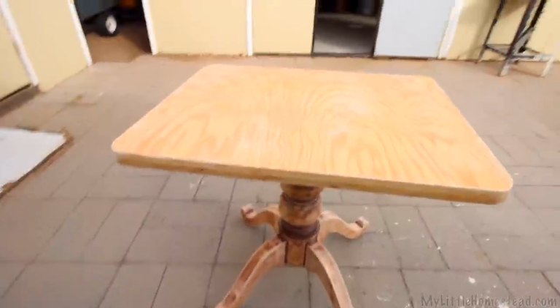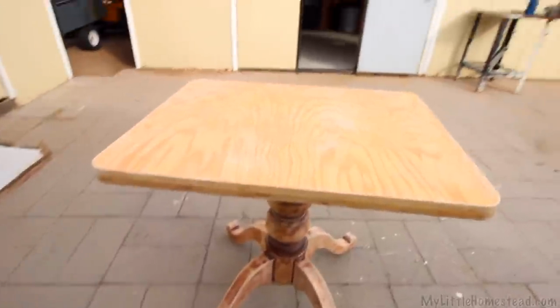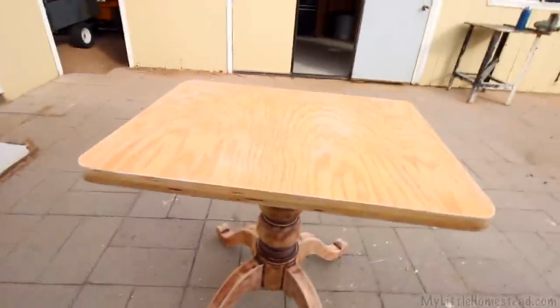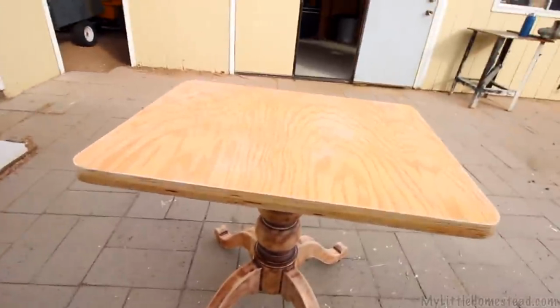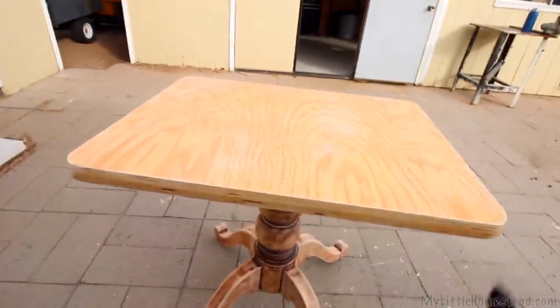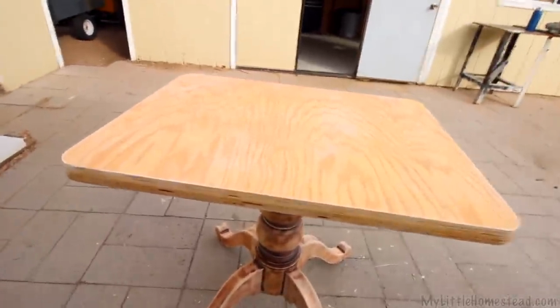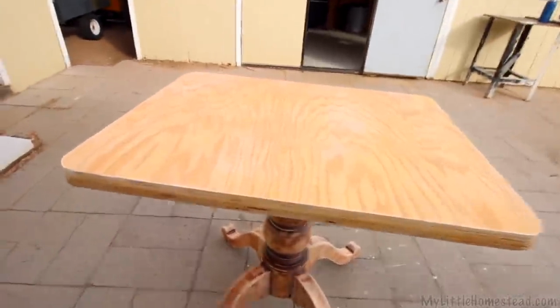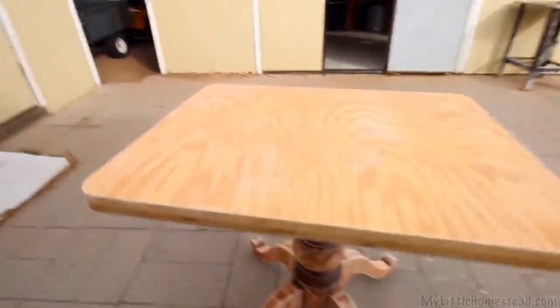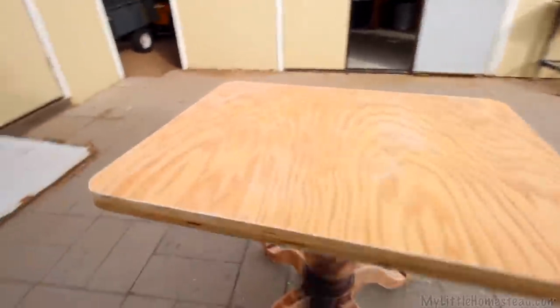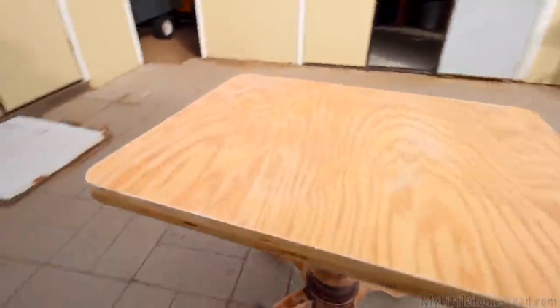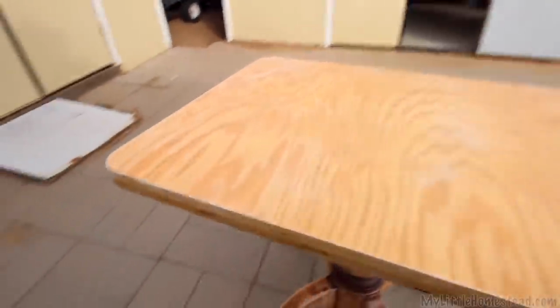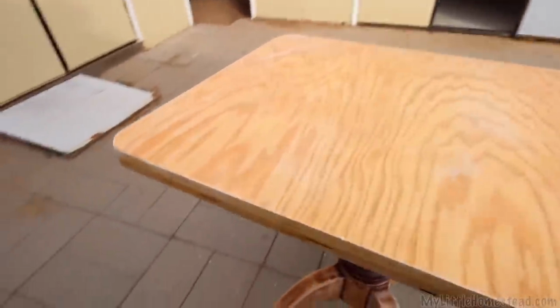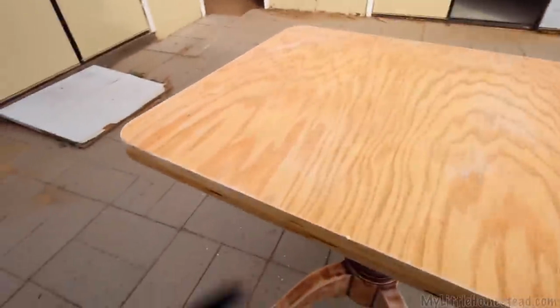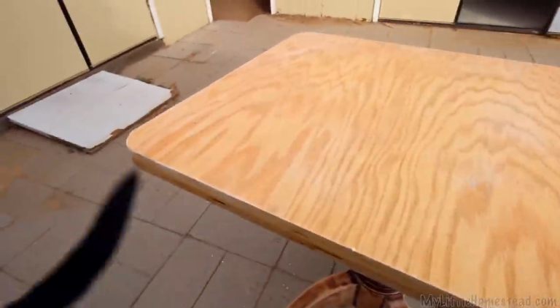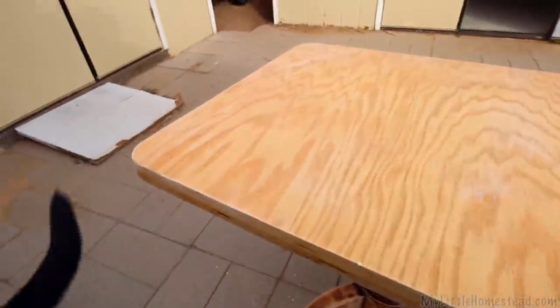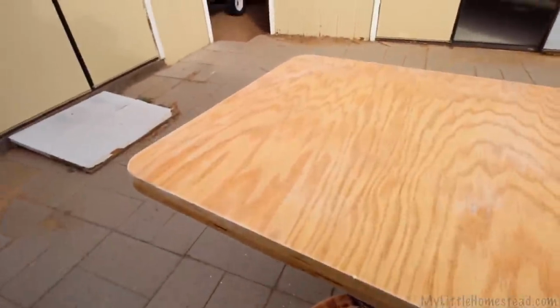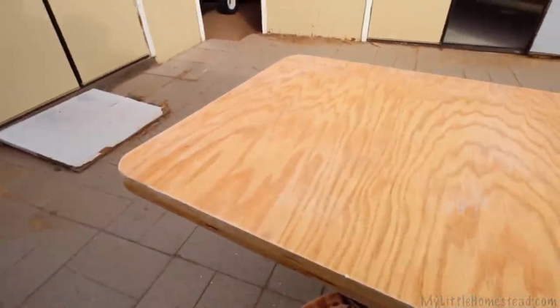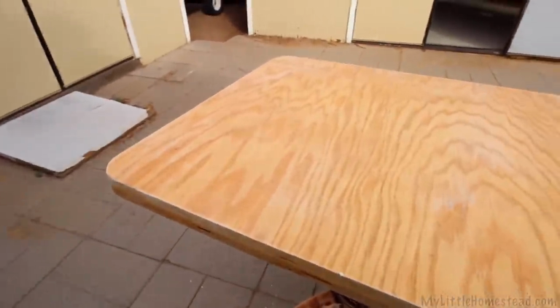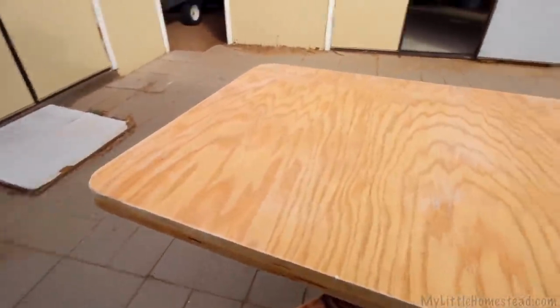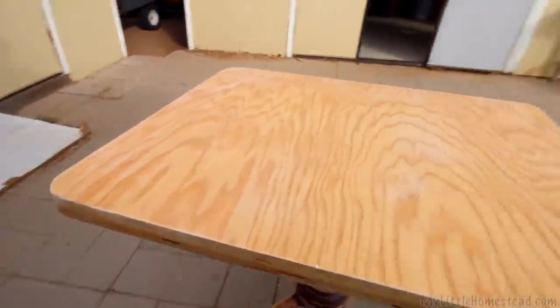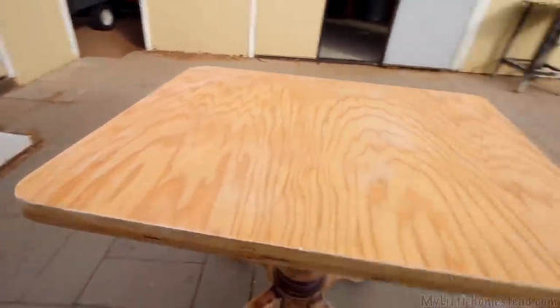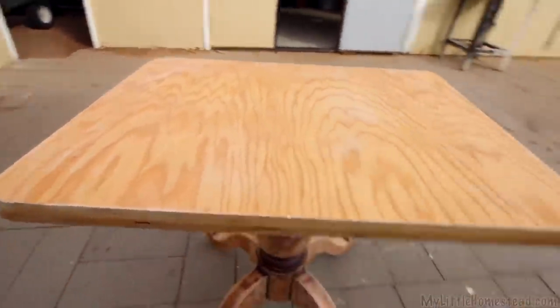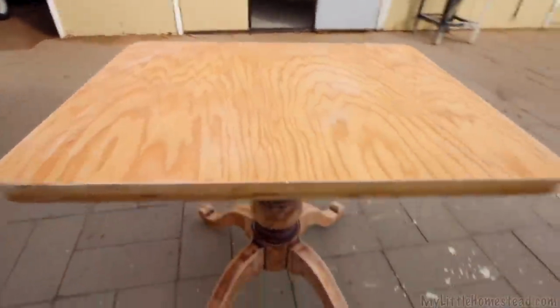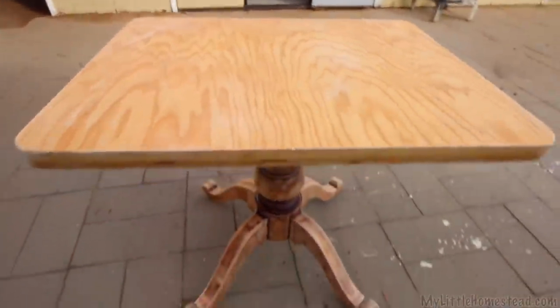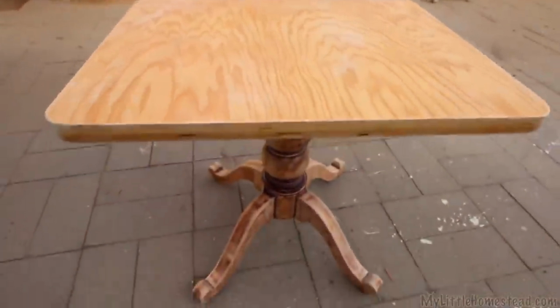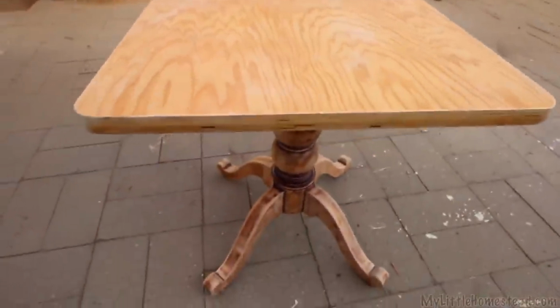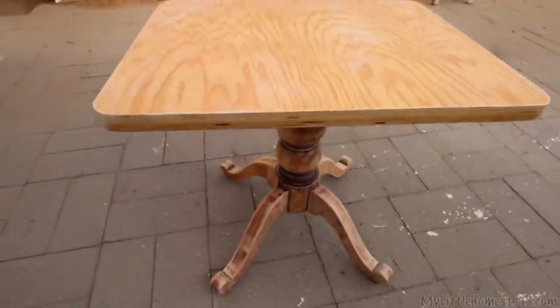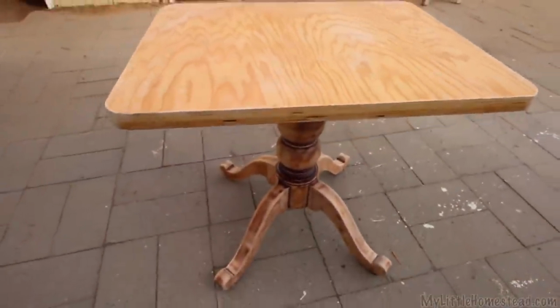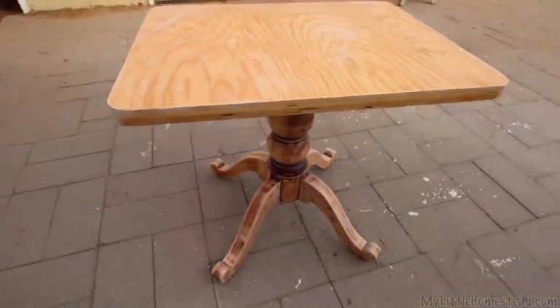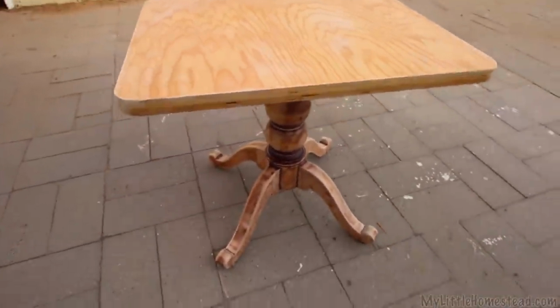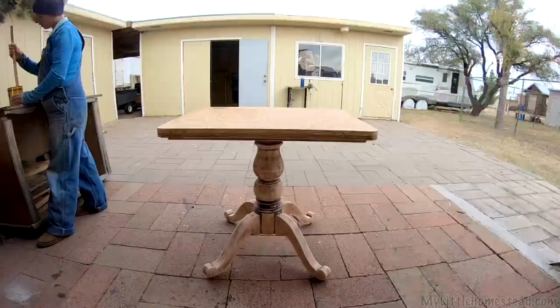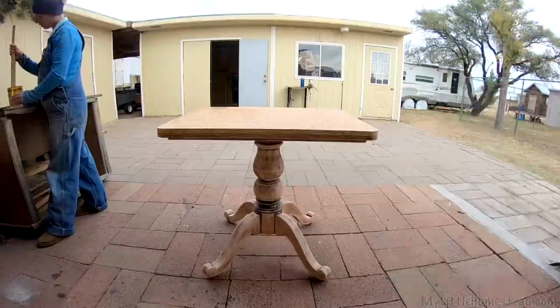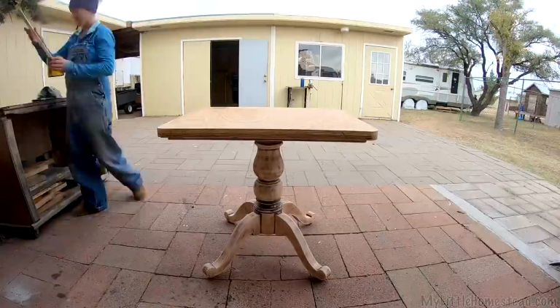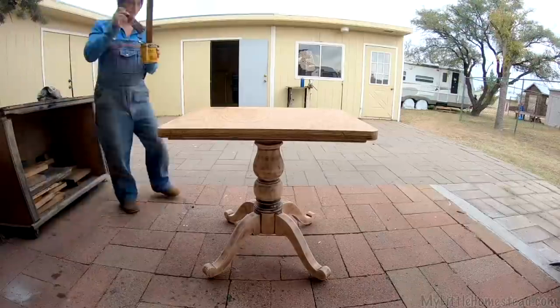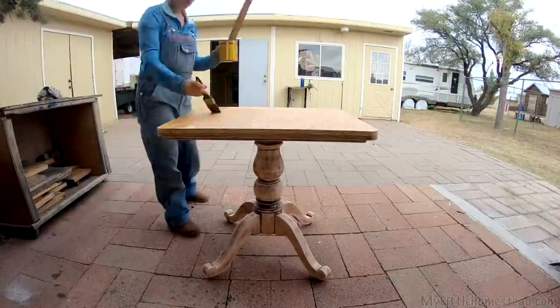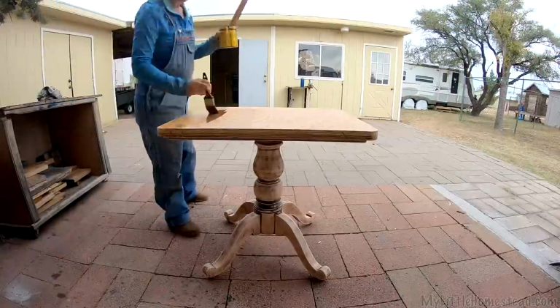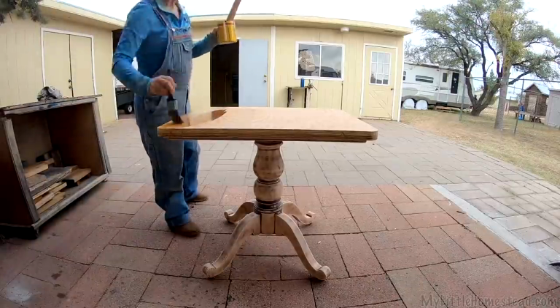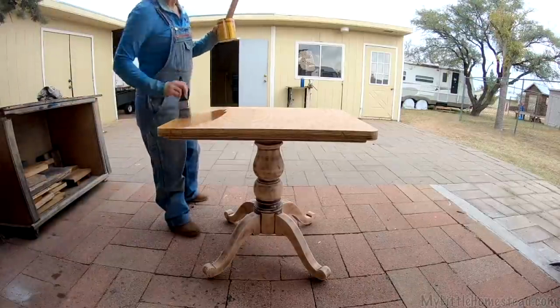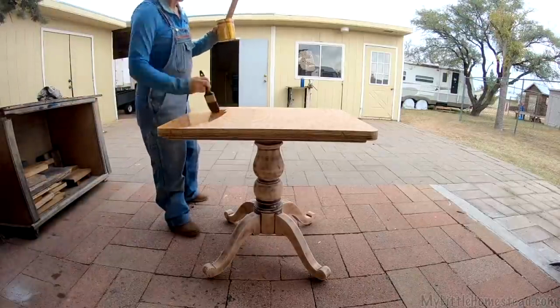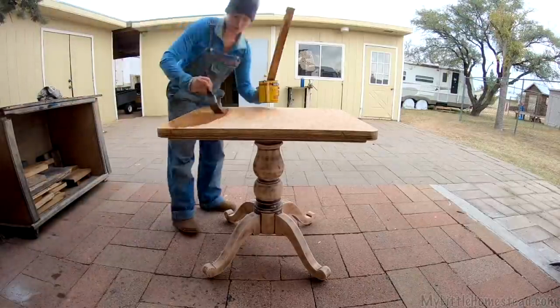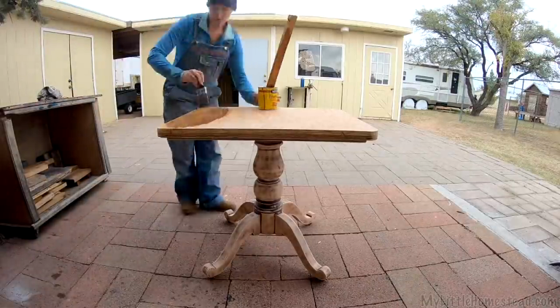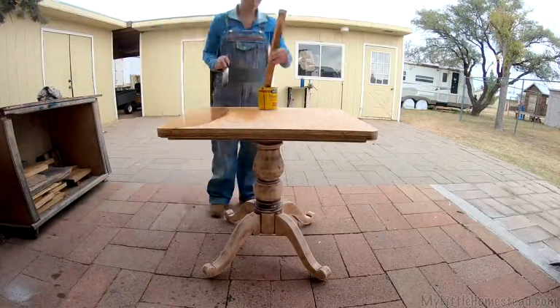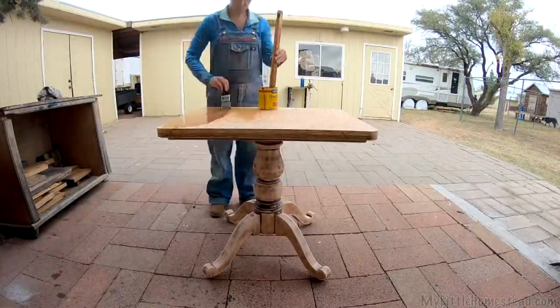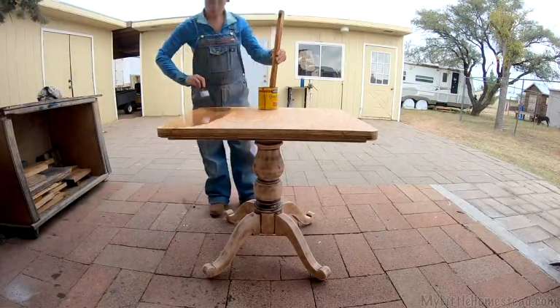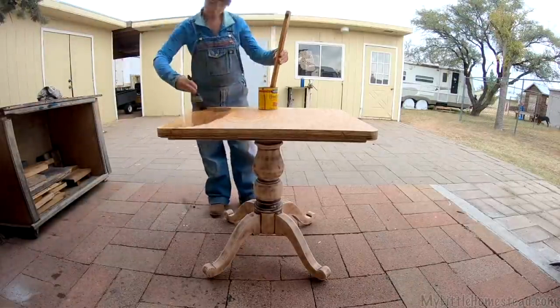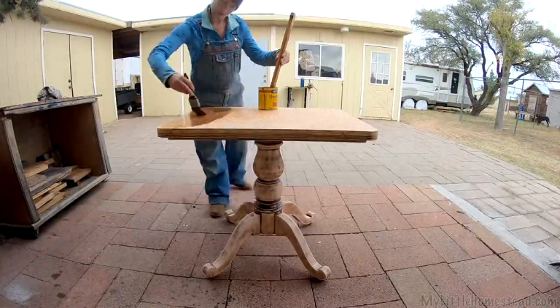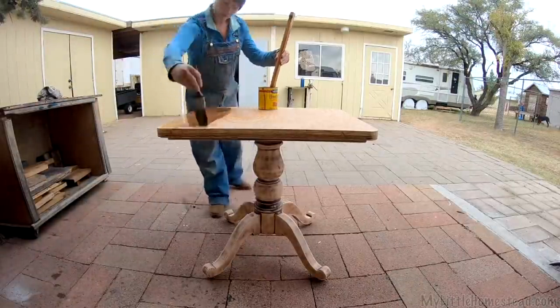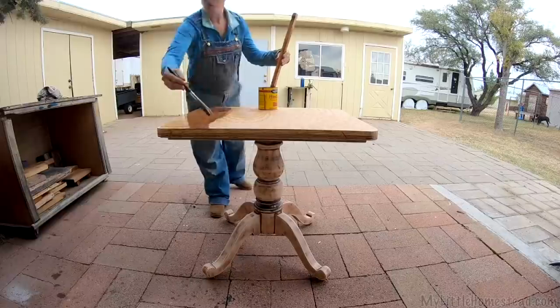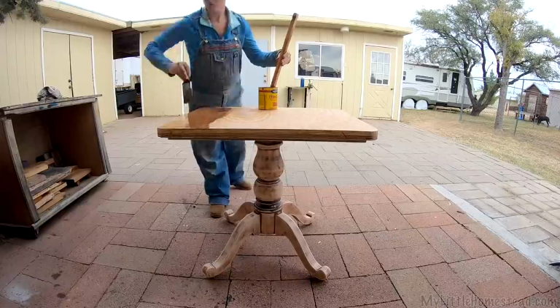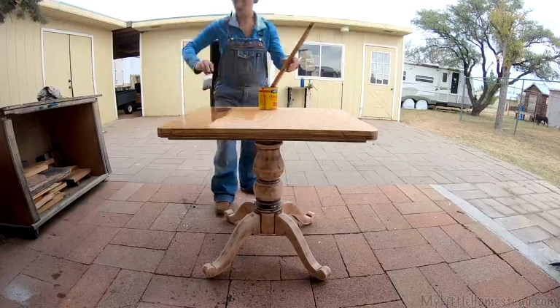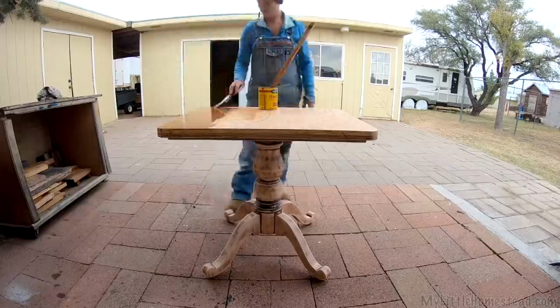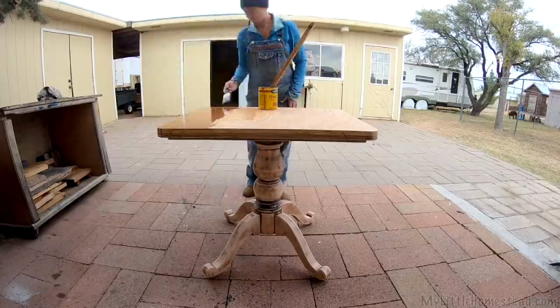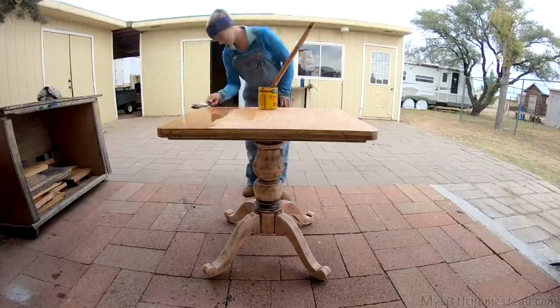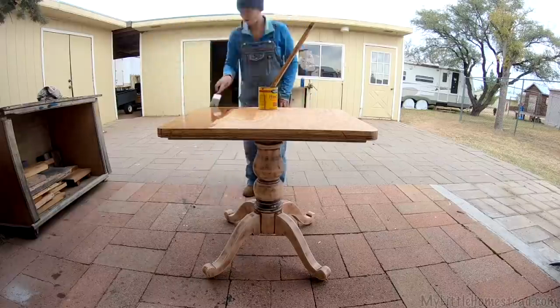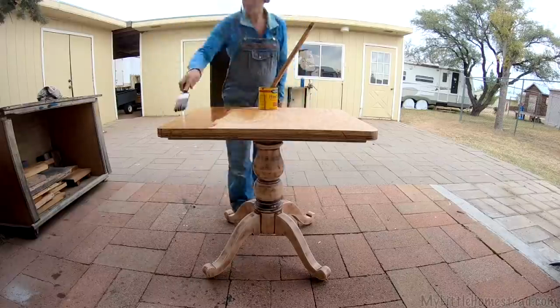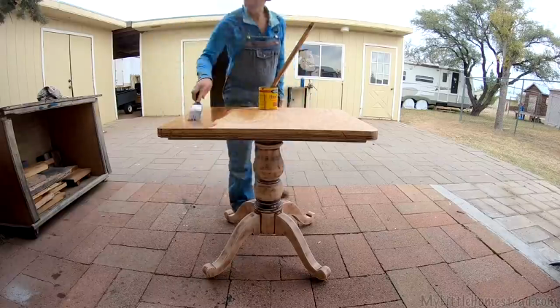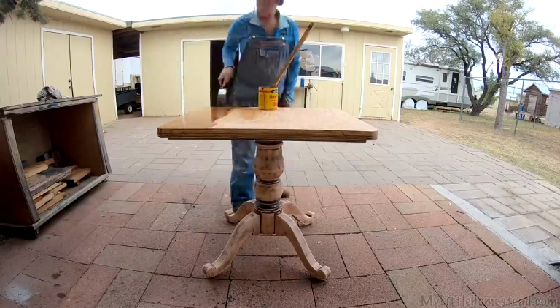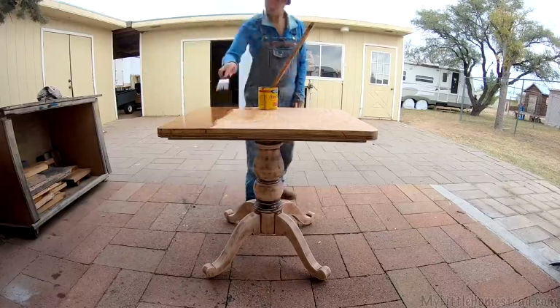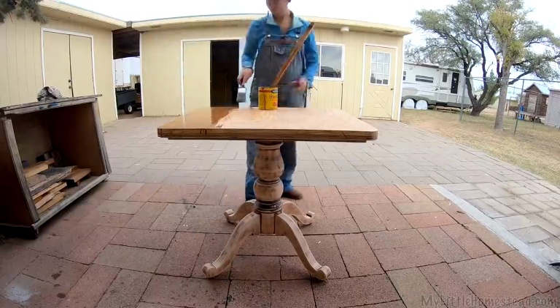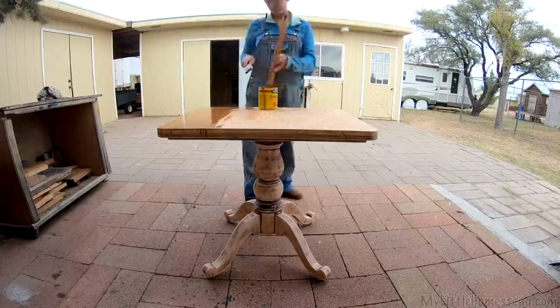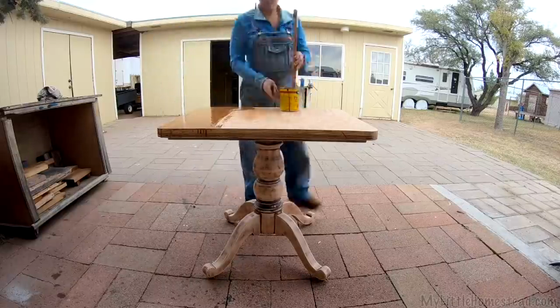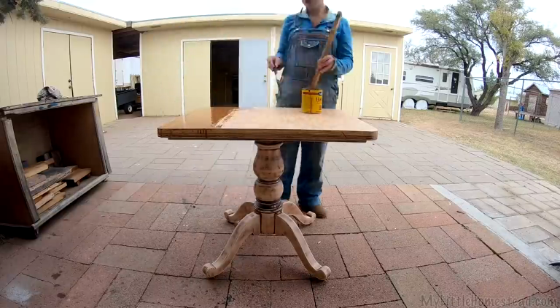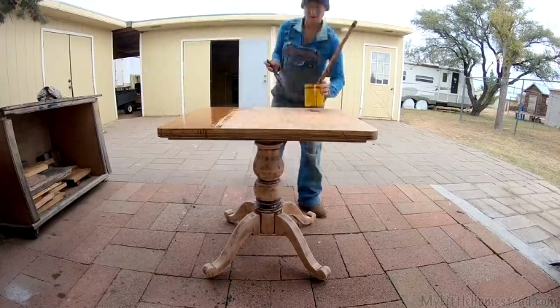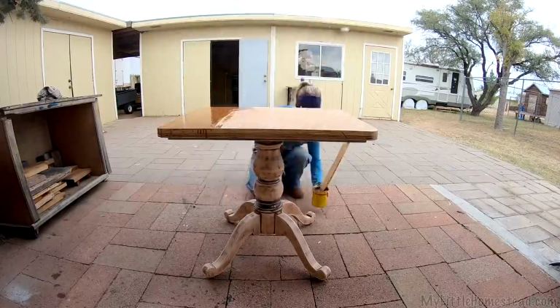It's all put together now. Looks a little odd right now until it's stained all the same color, but I think it's going to be kind of cool.